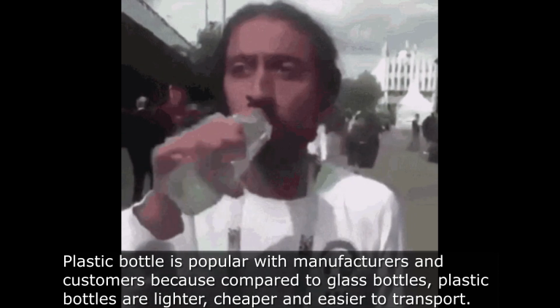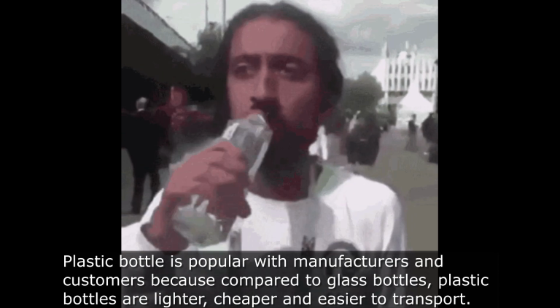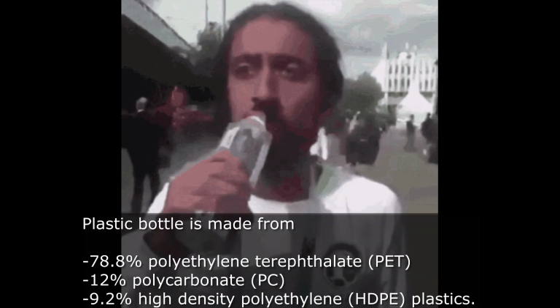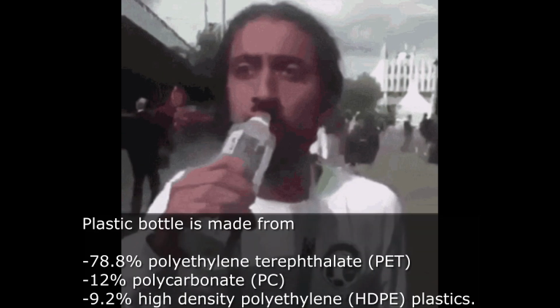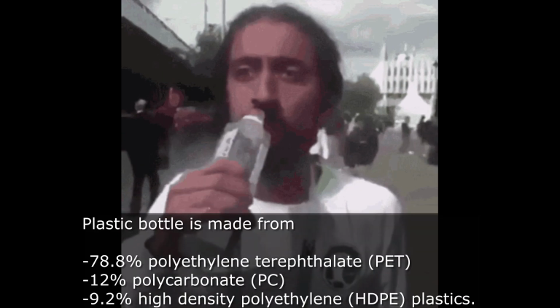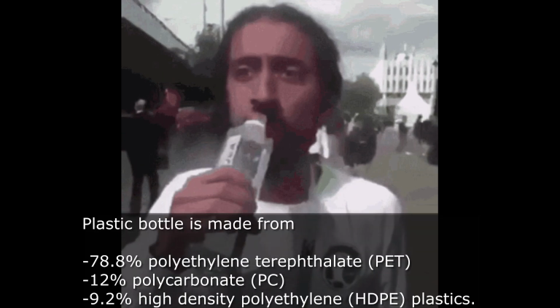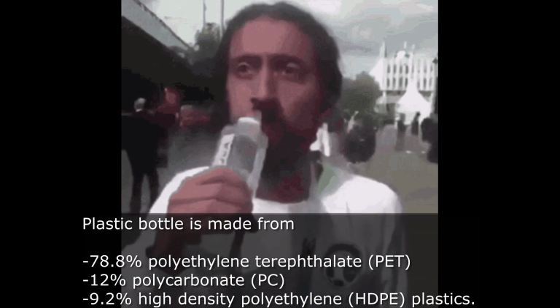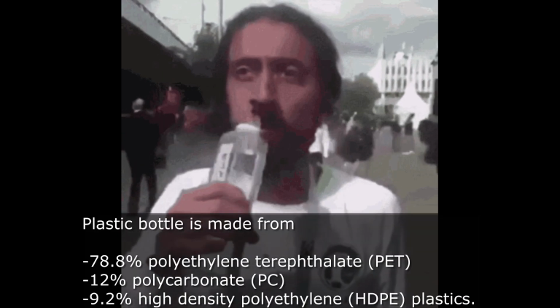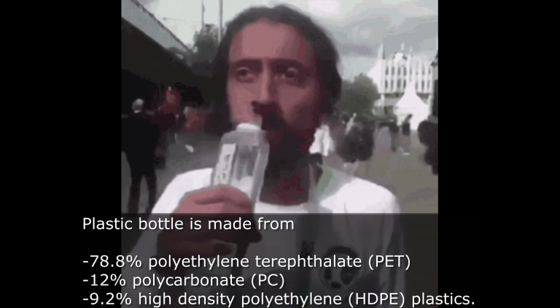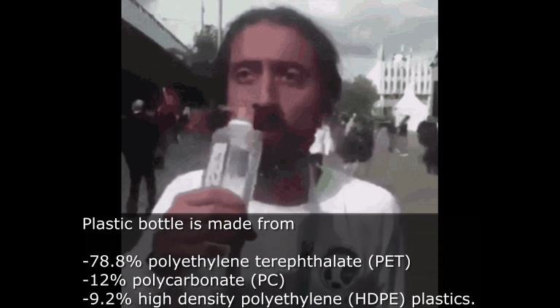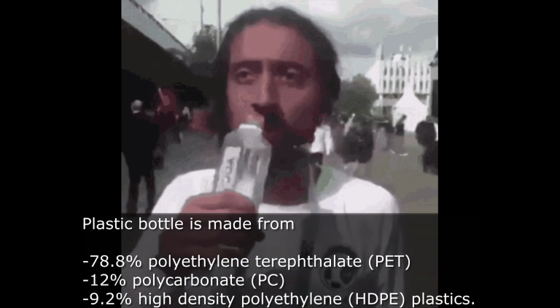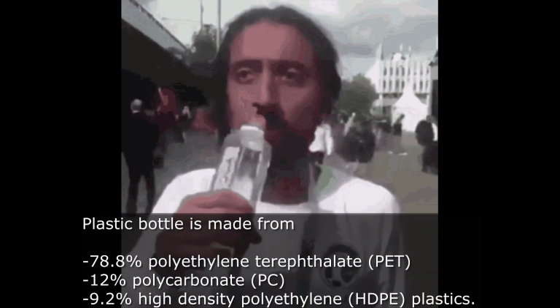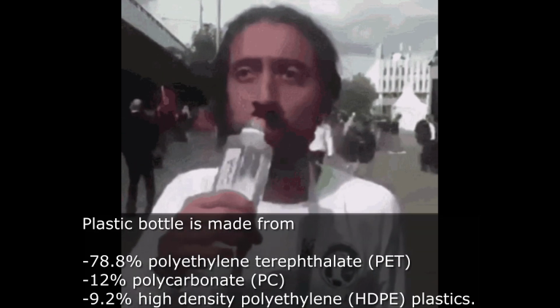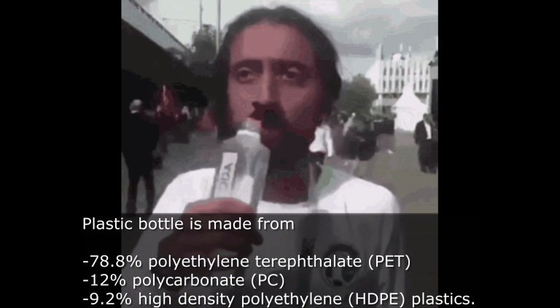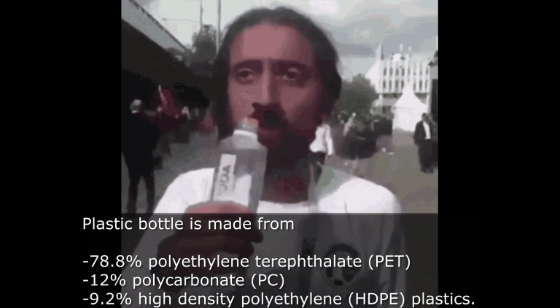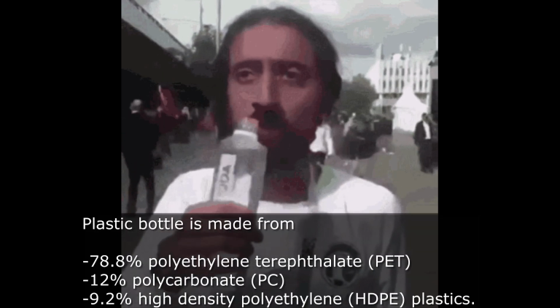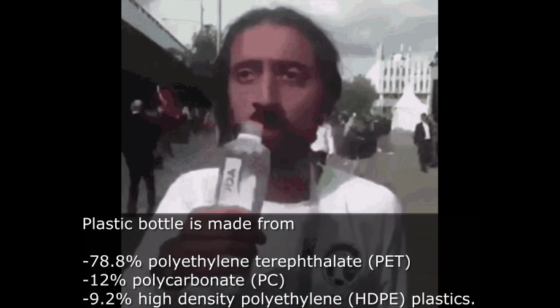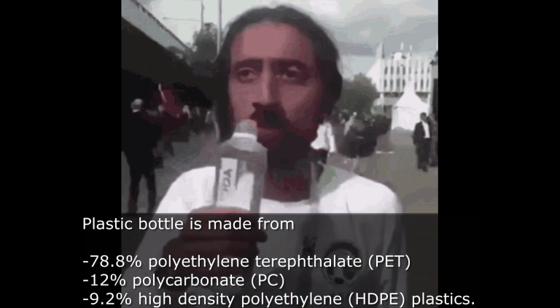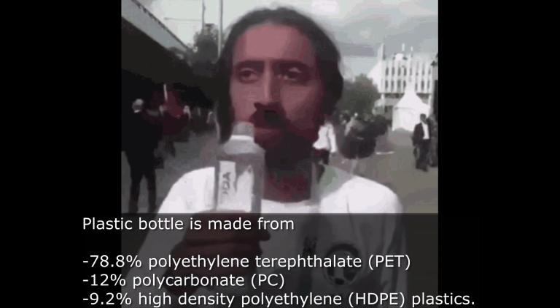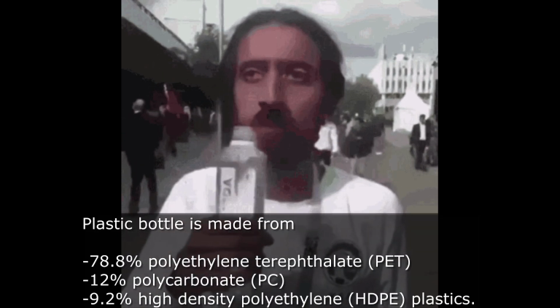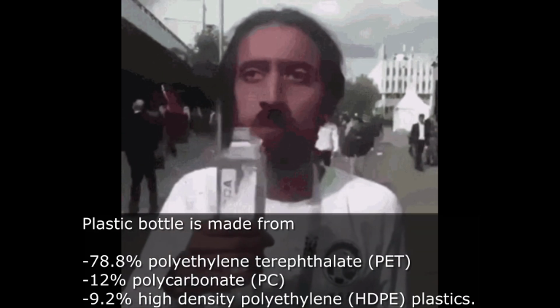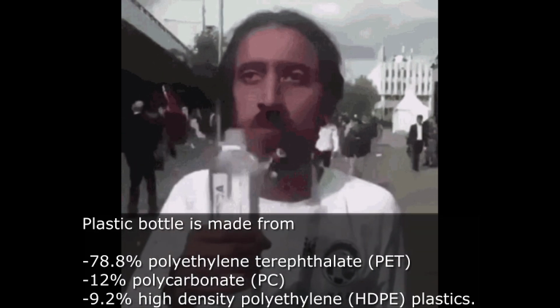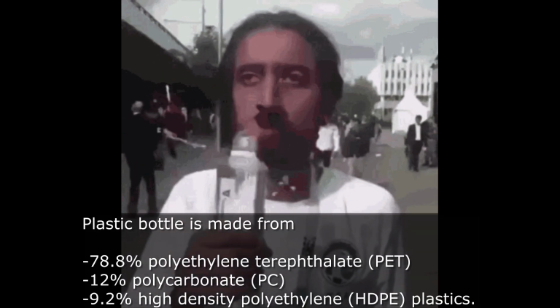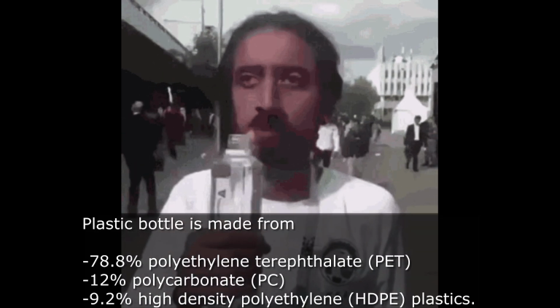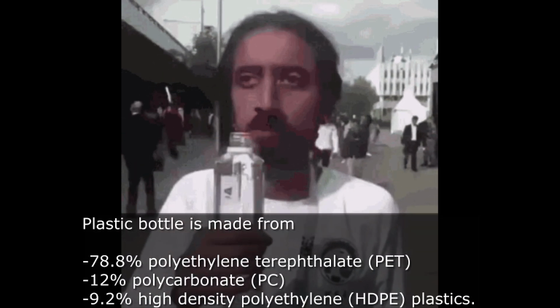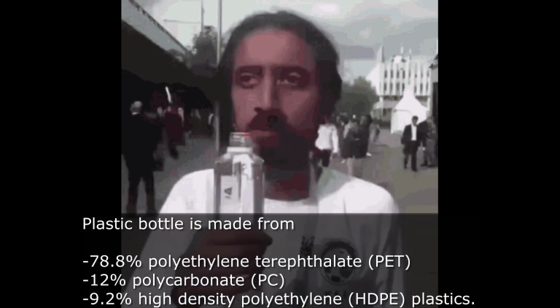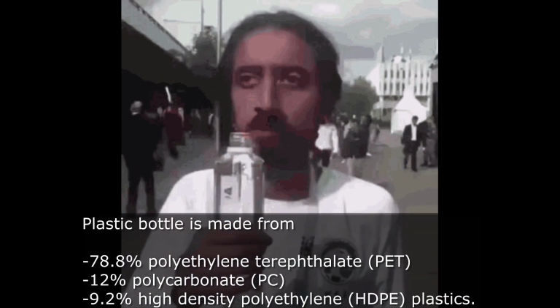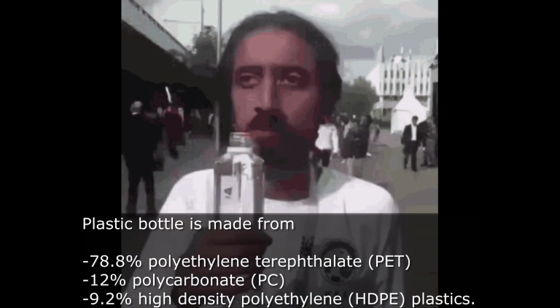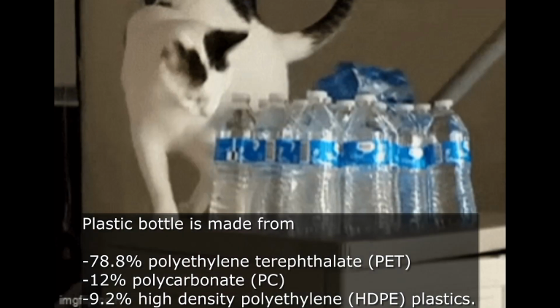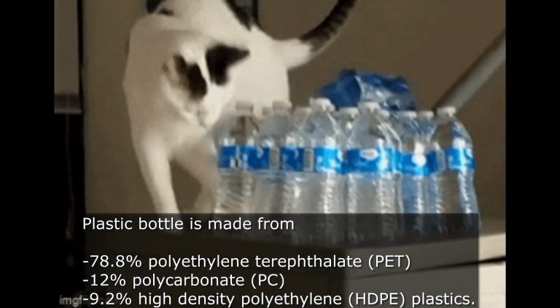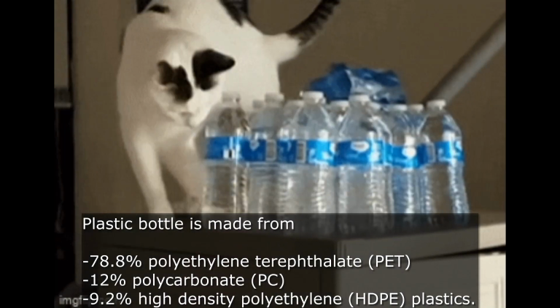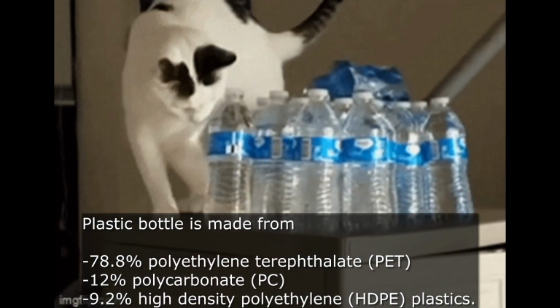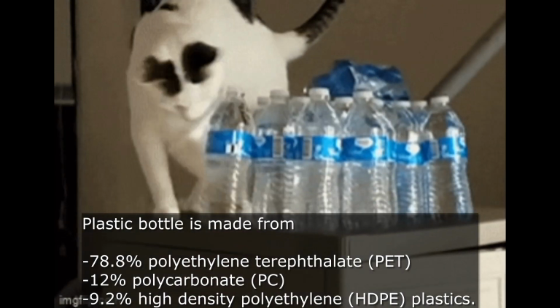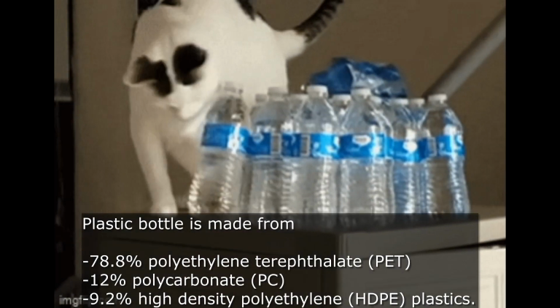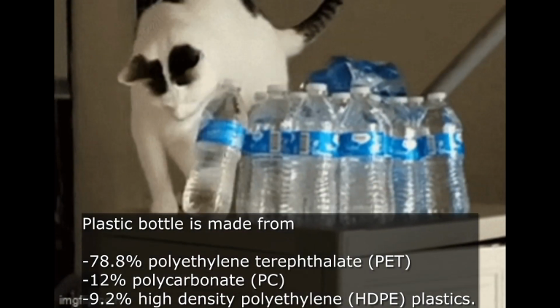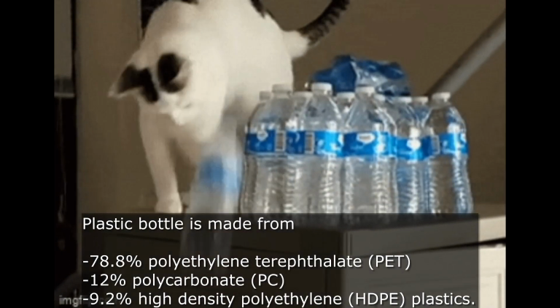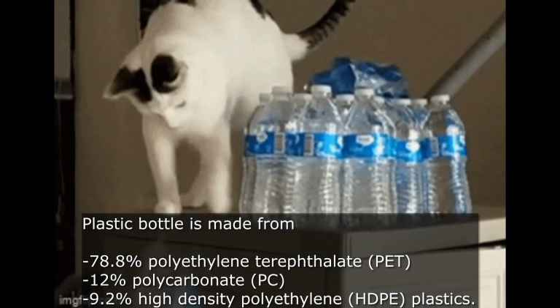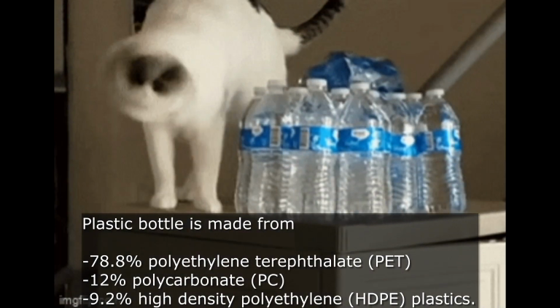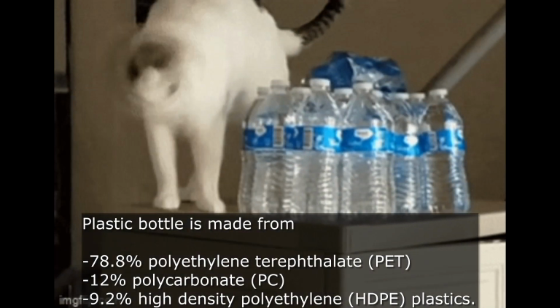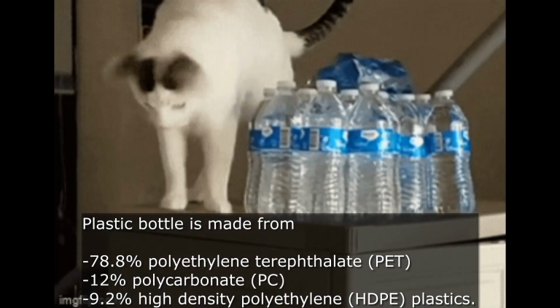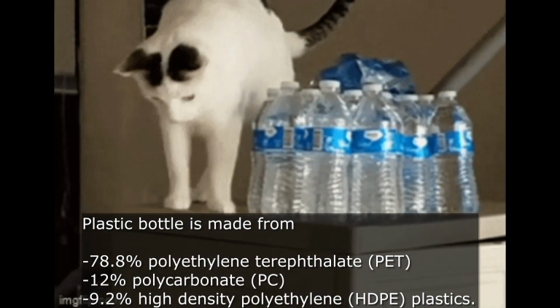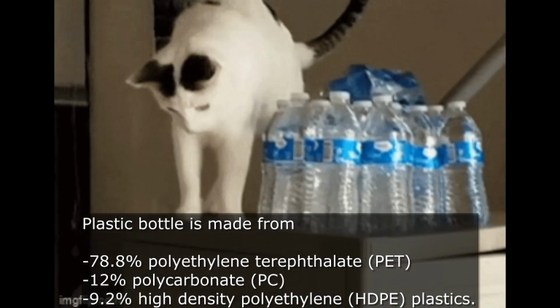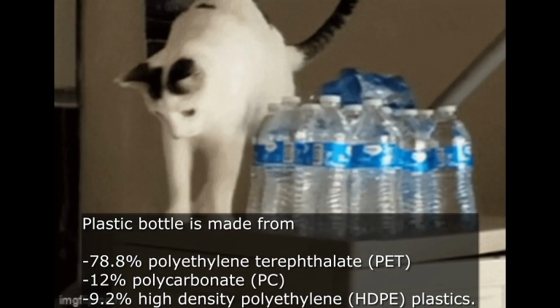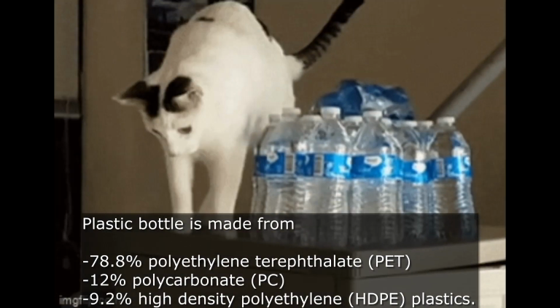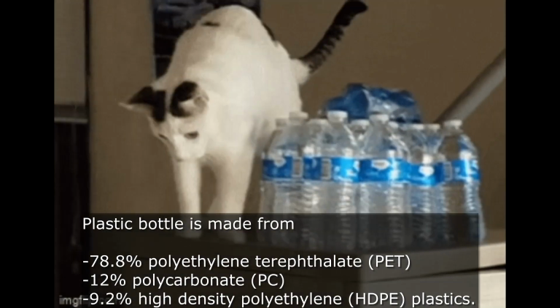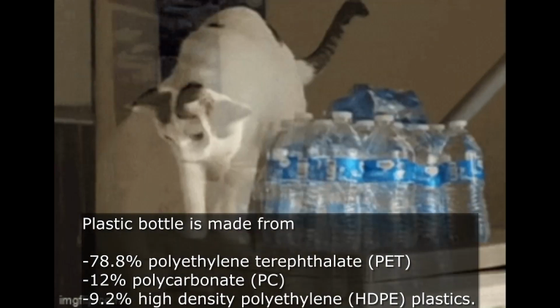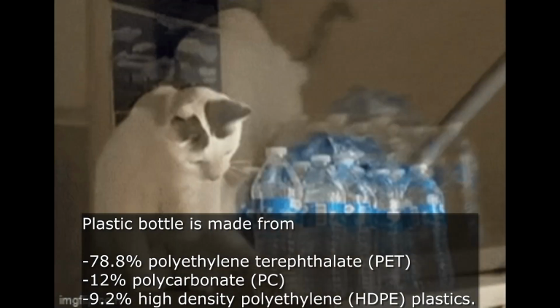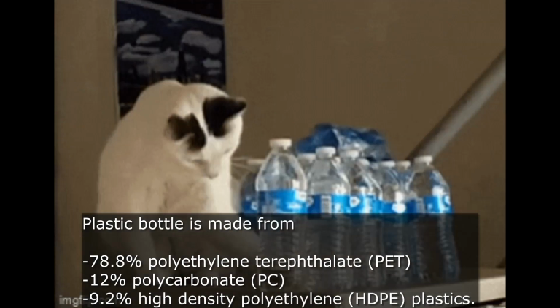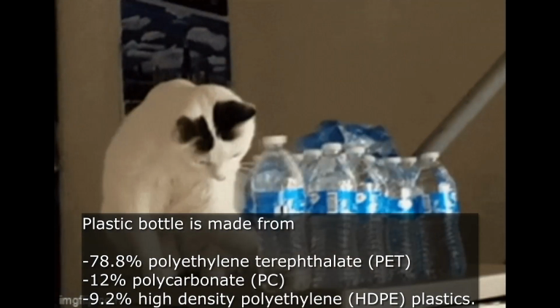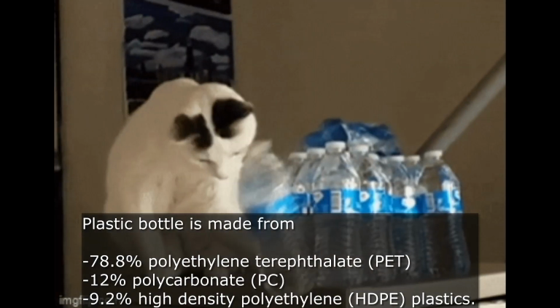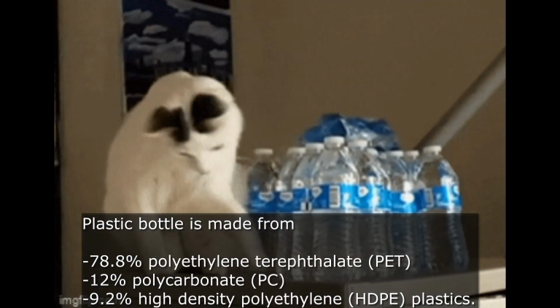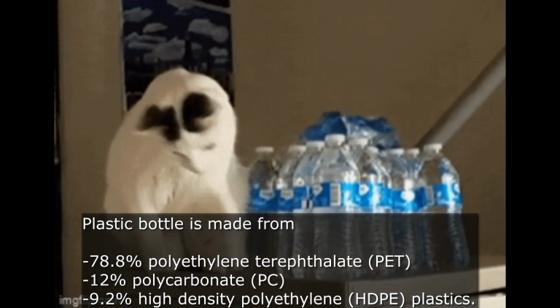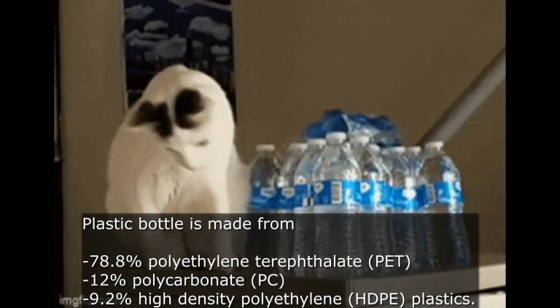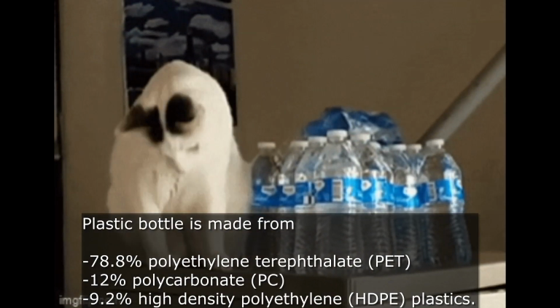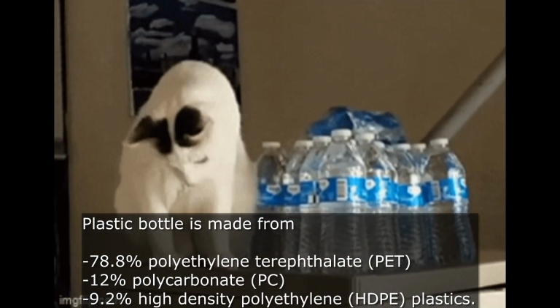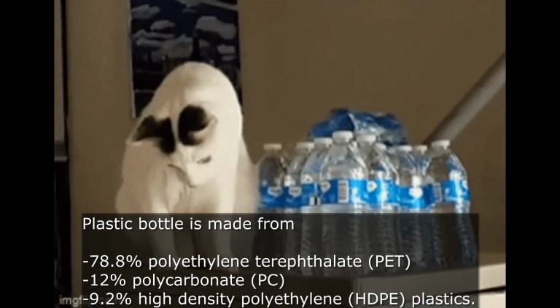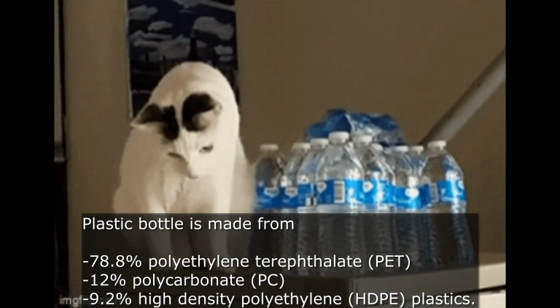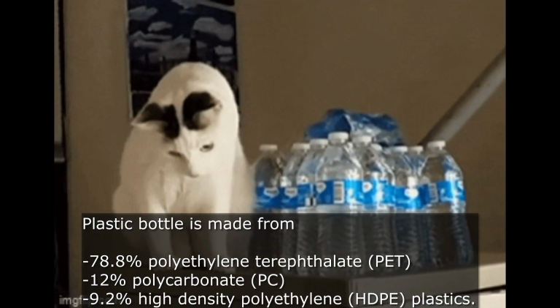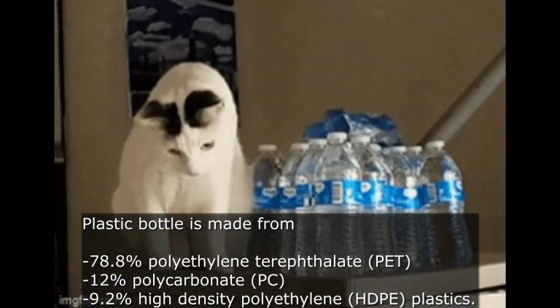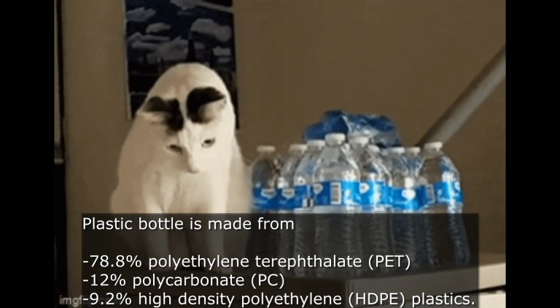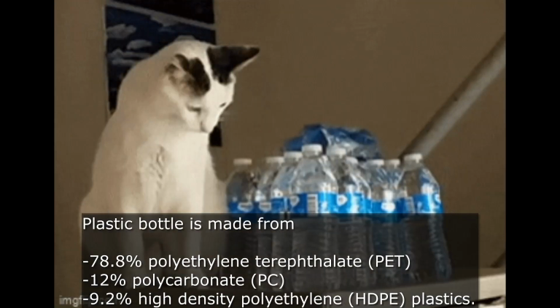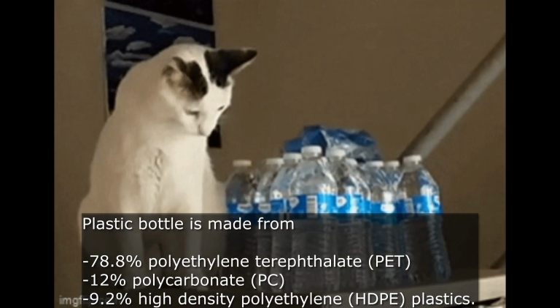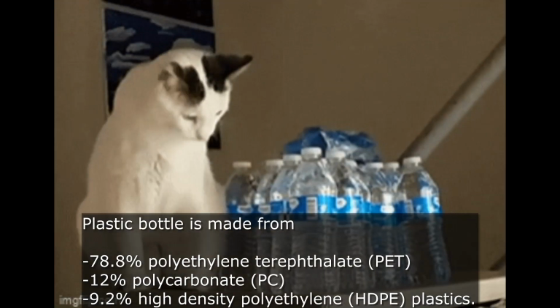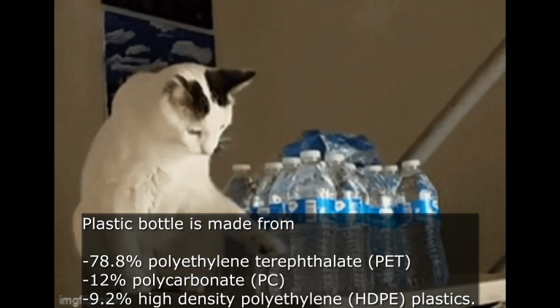Plastic bottles are made from polyethylene terephthalate, polycarbonate, and high-density polyethylene plastics.